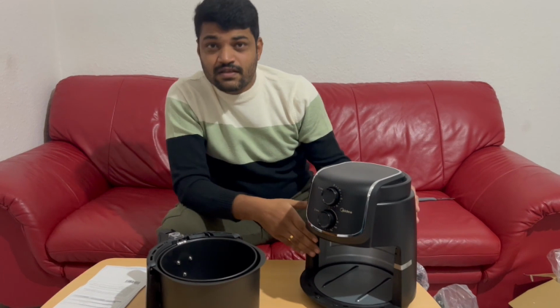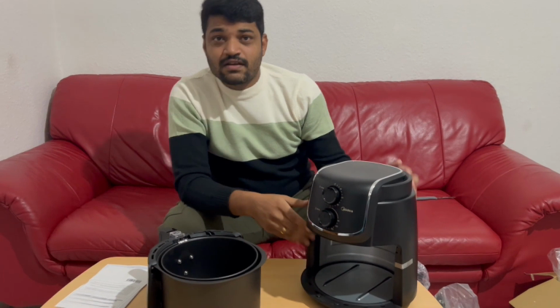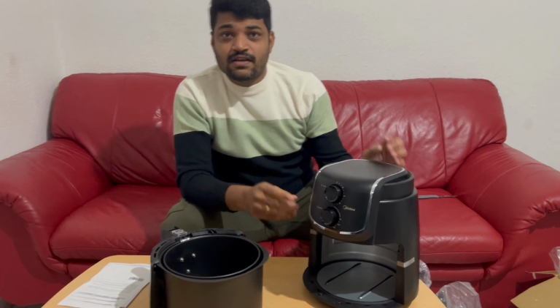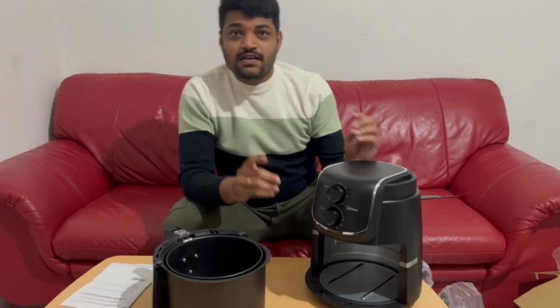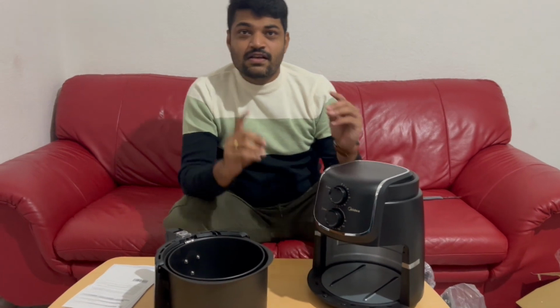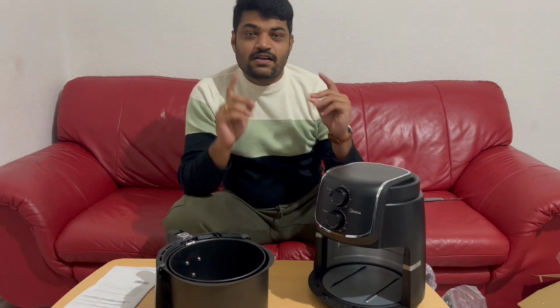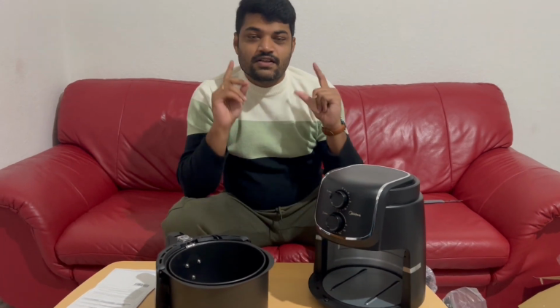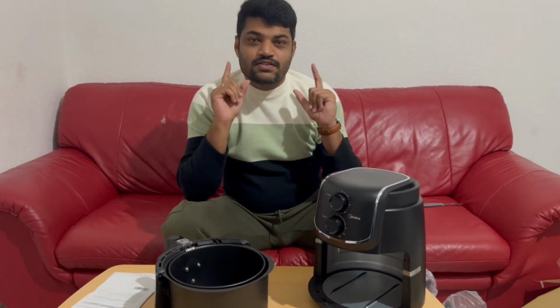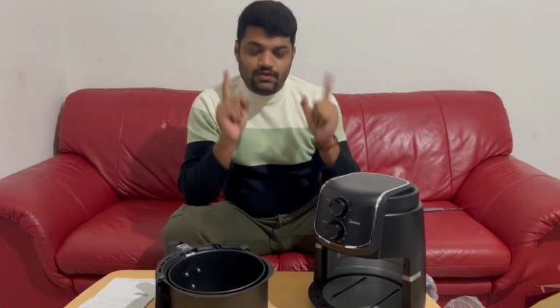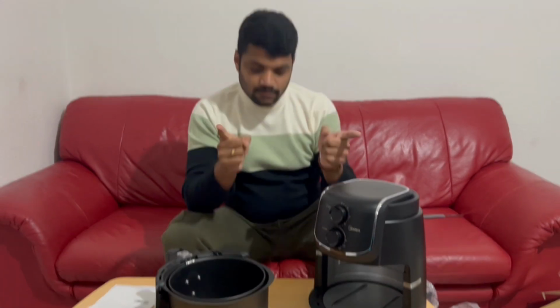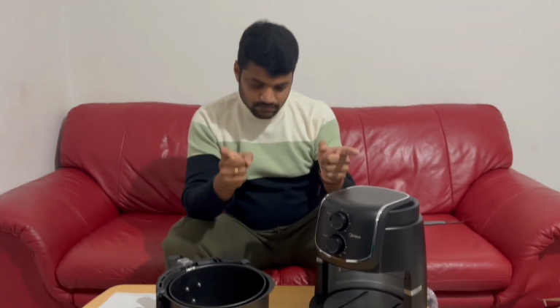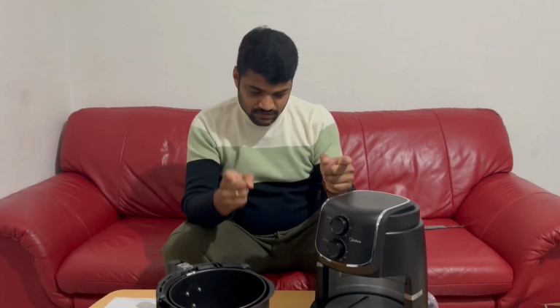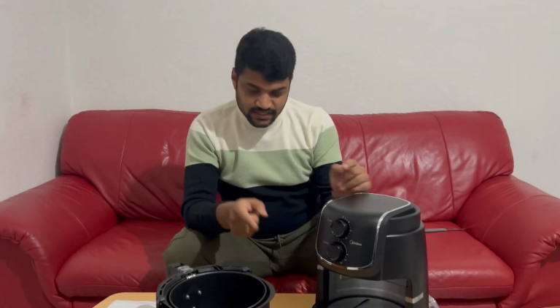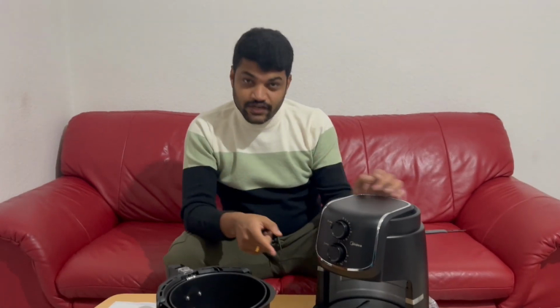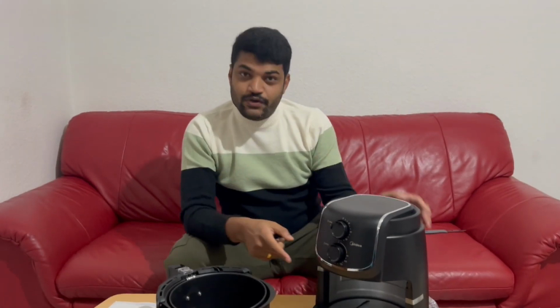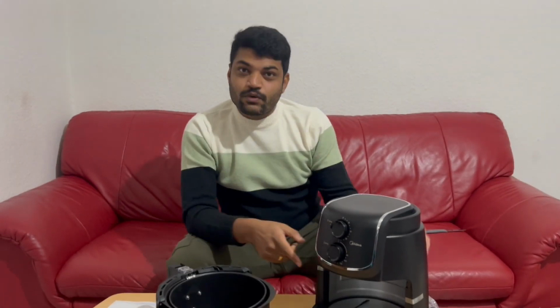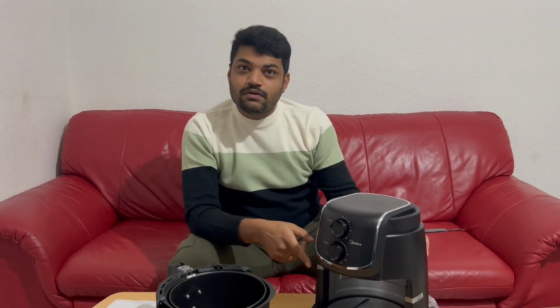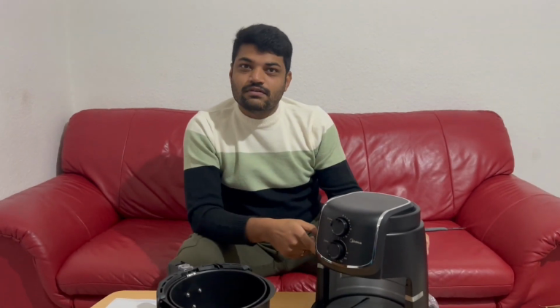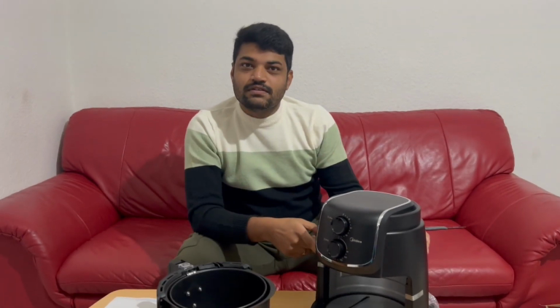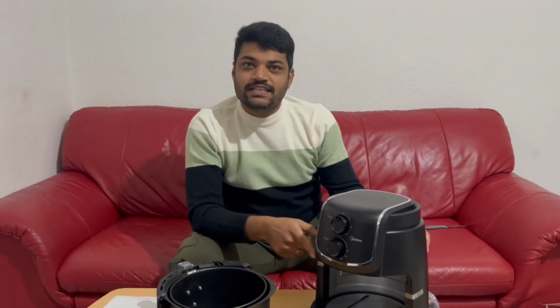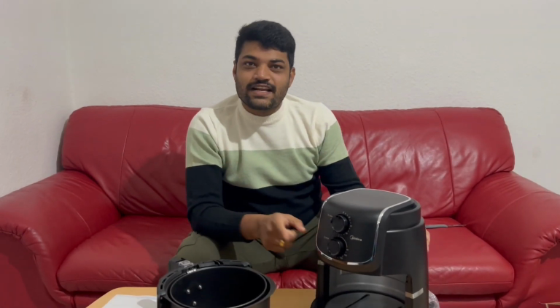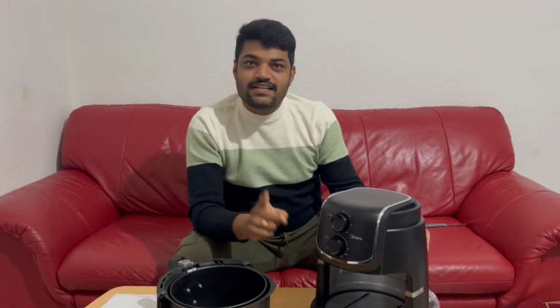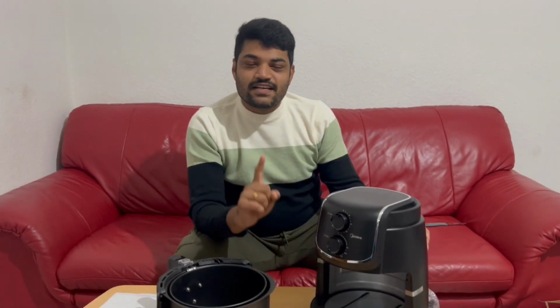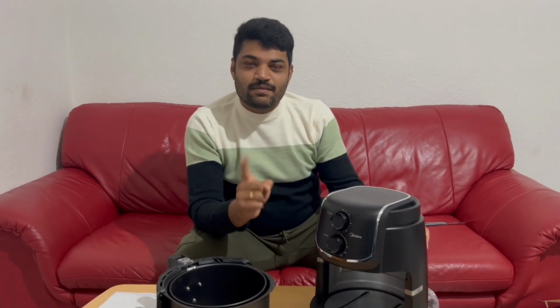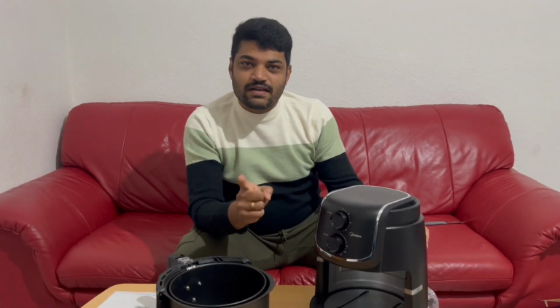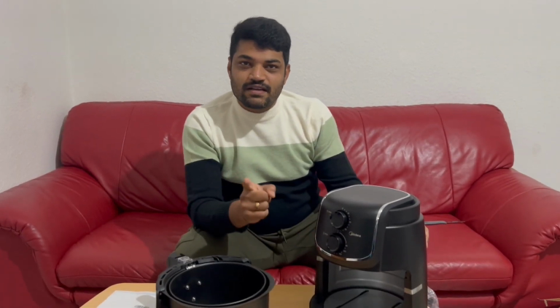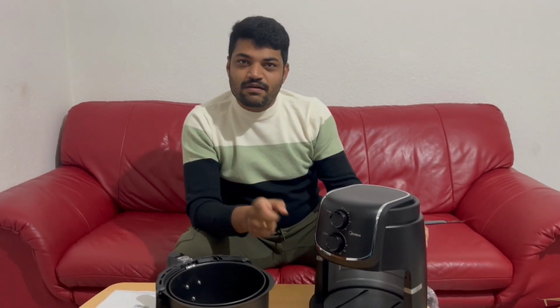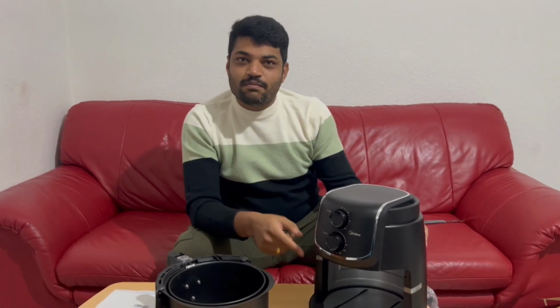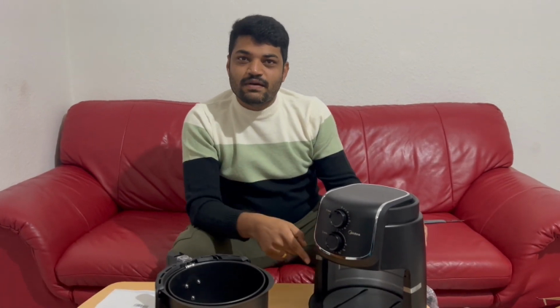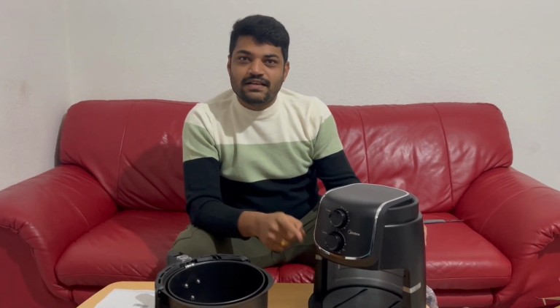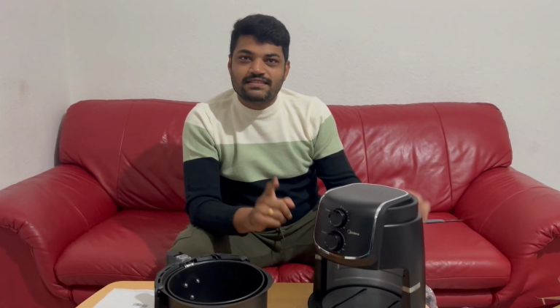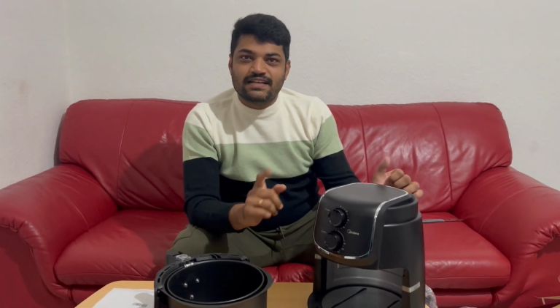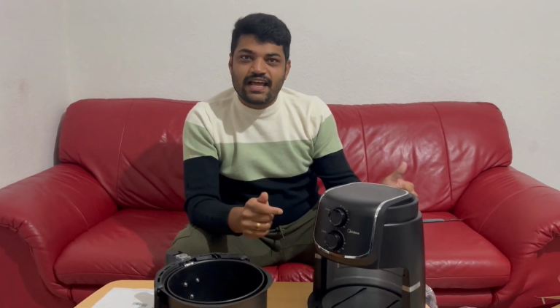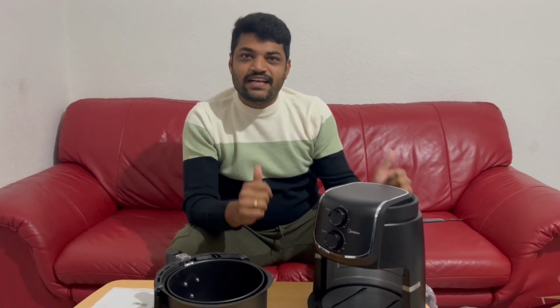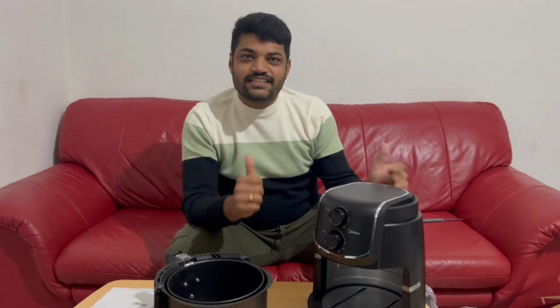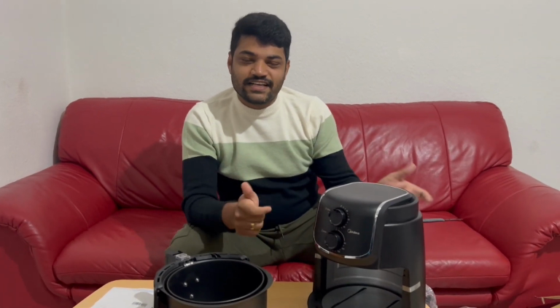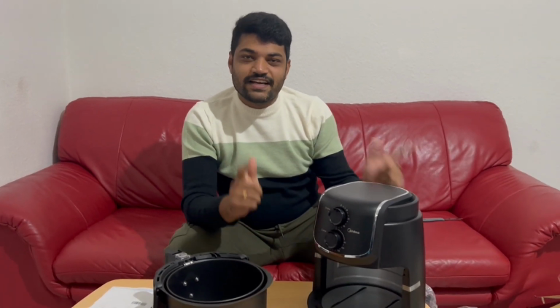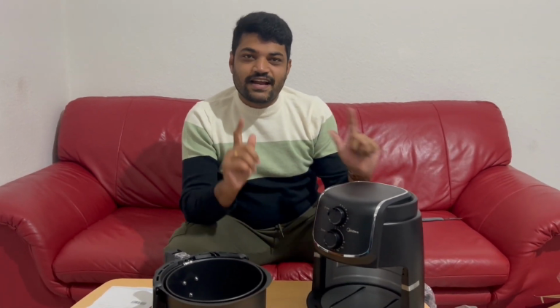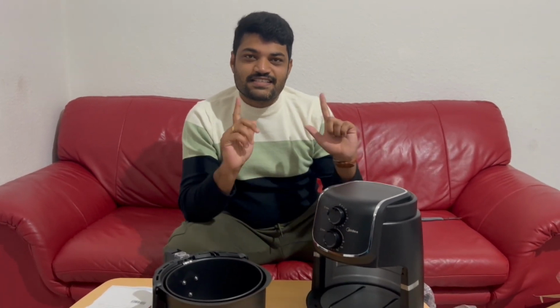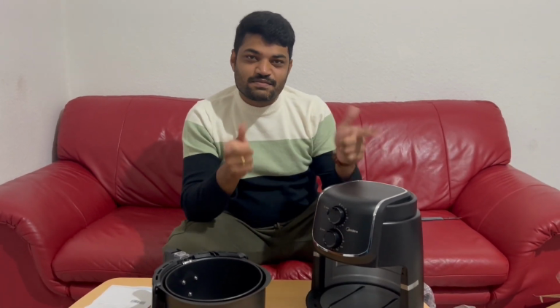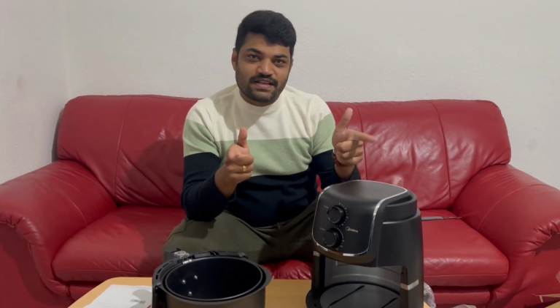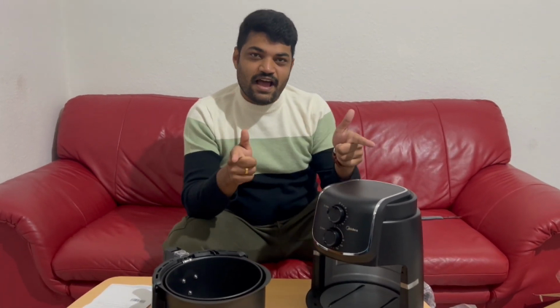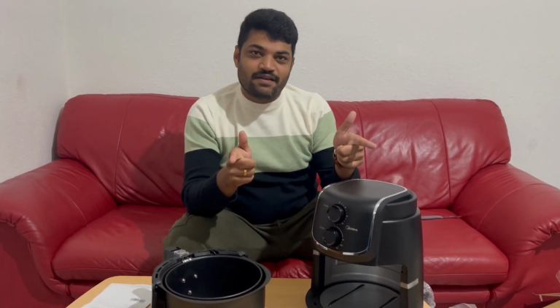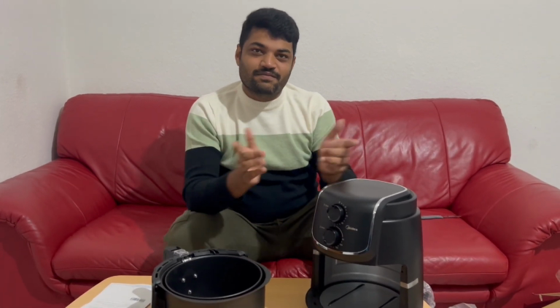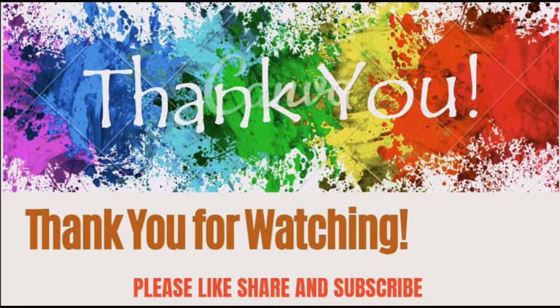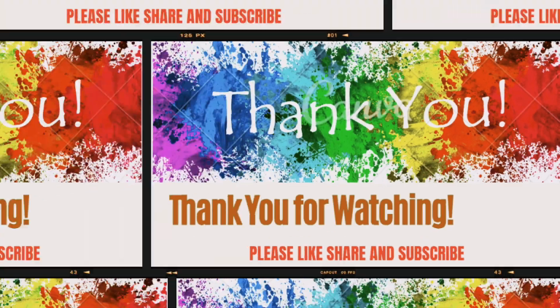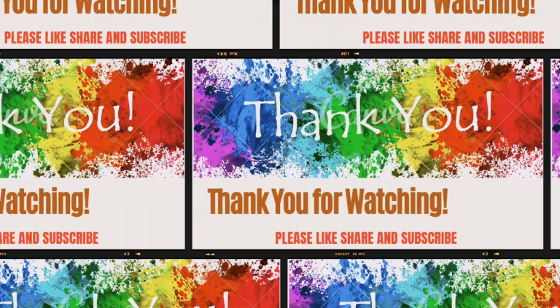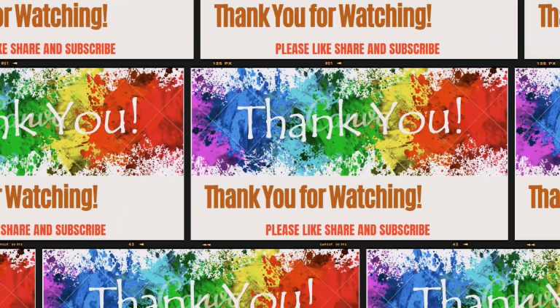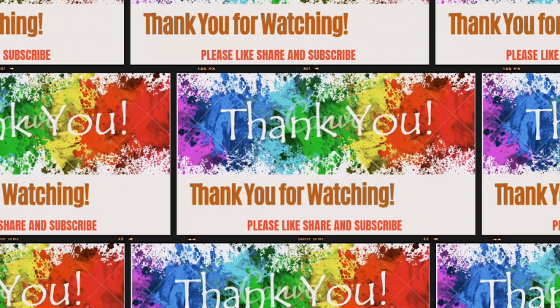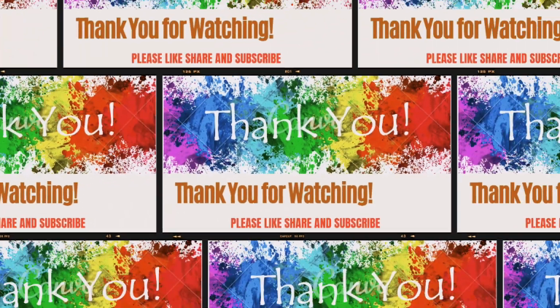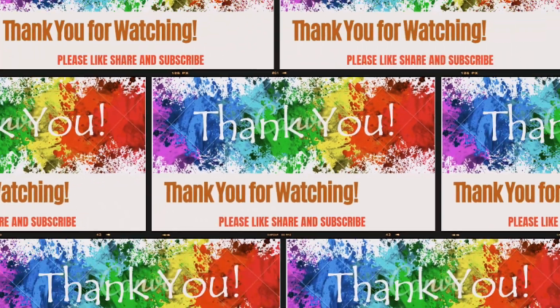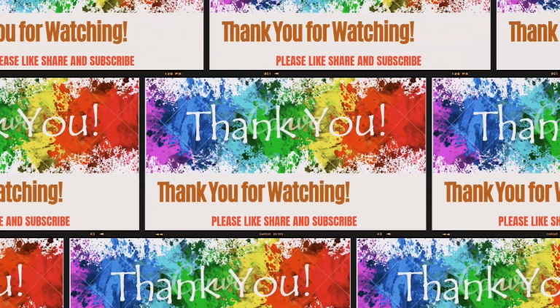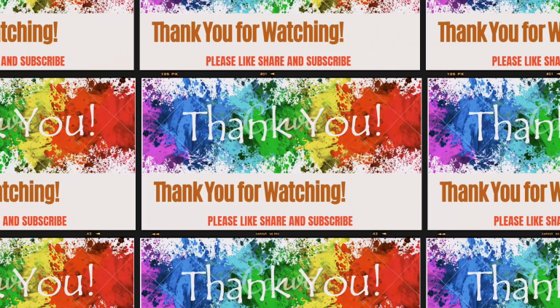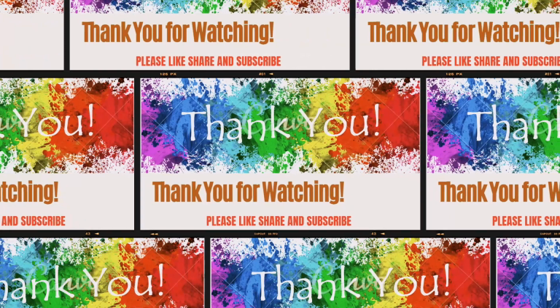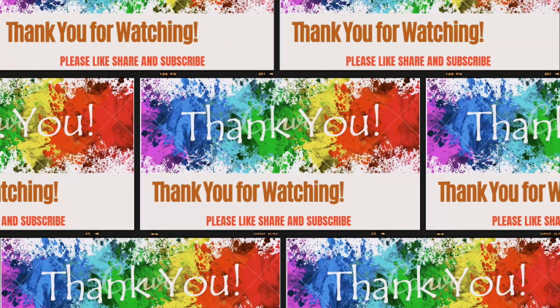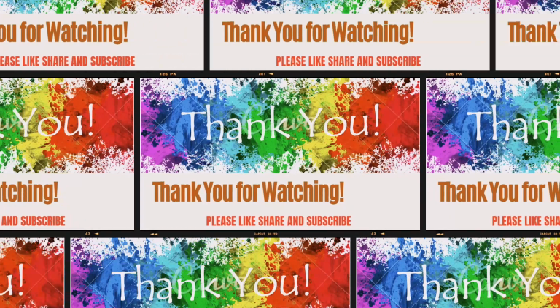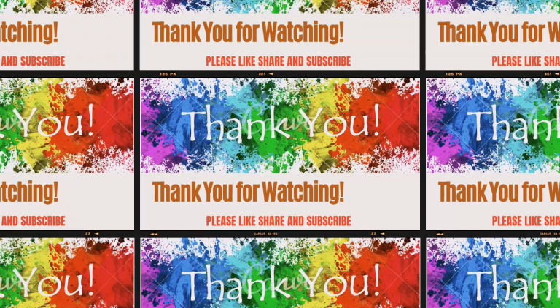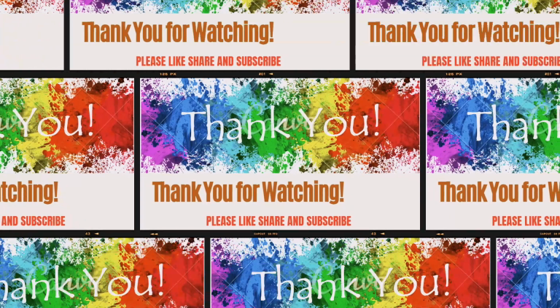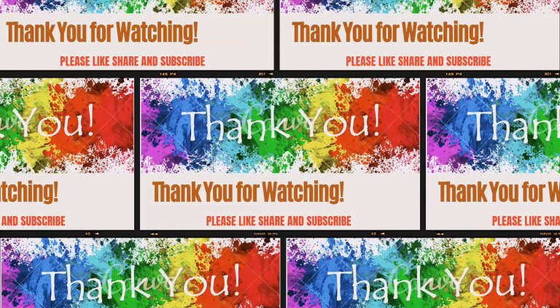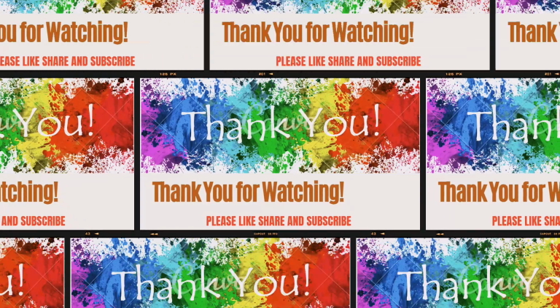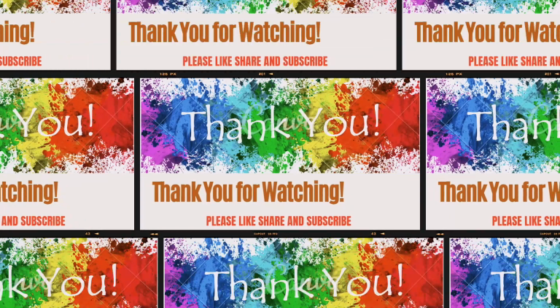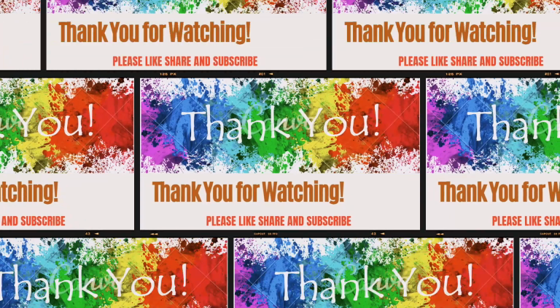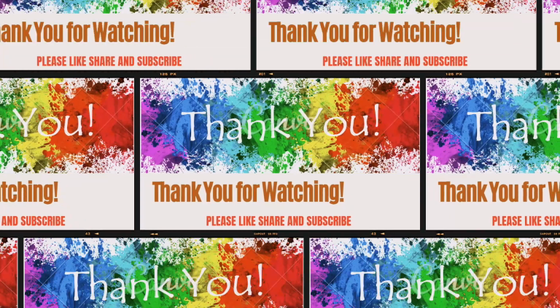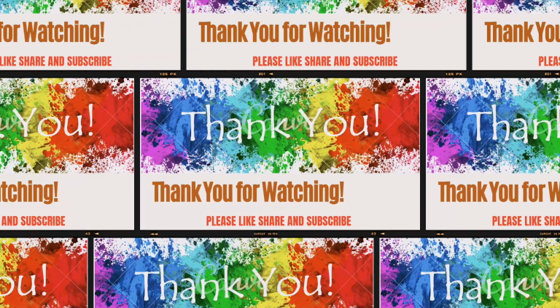Stay tuned to the Jagaran Germany. Please like, share and subscribe. Thank you so much.